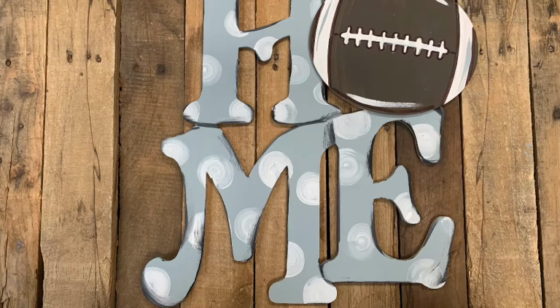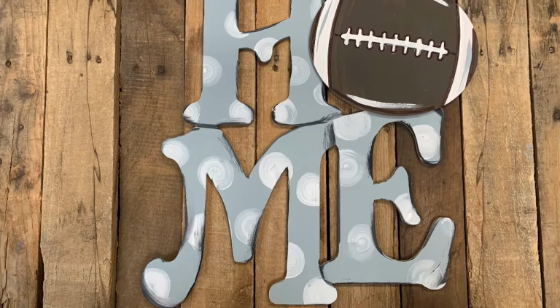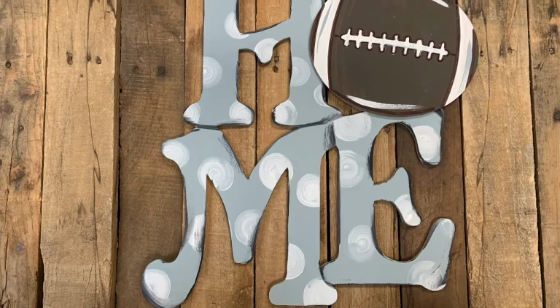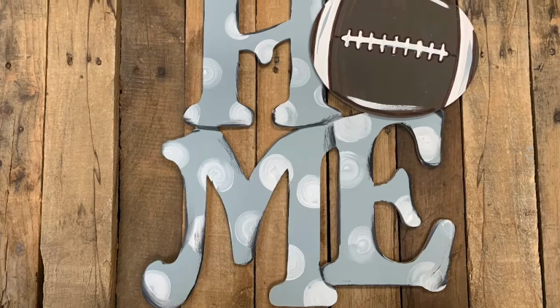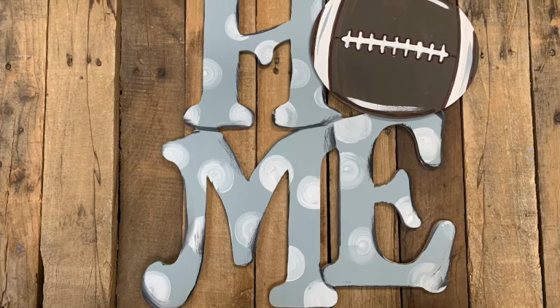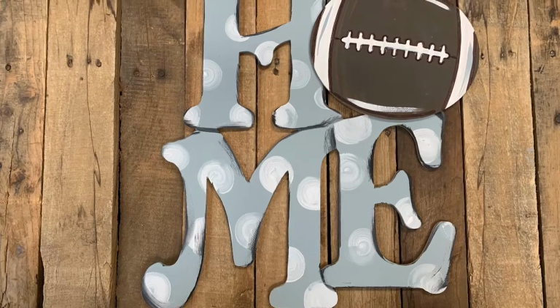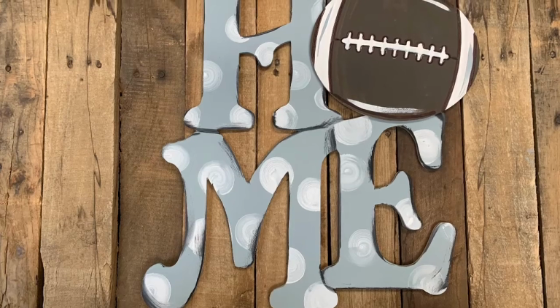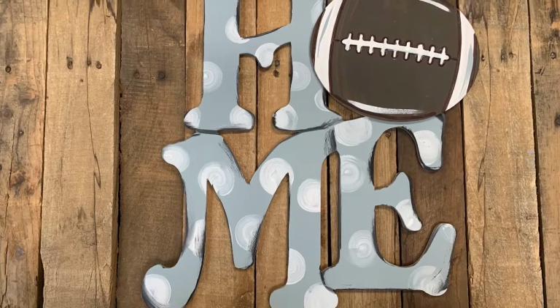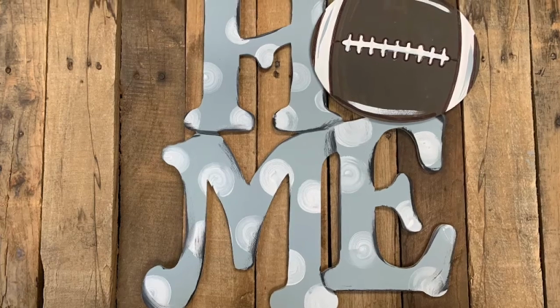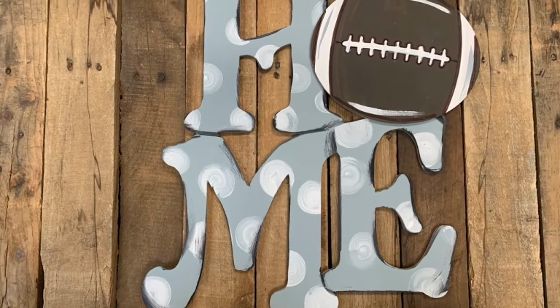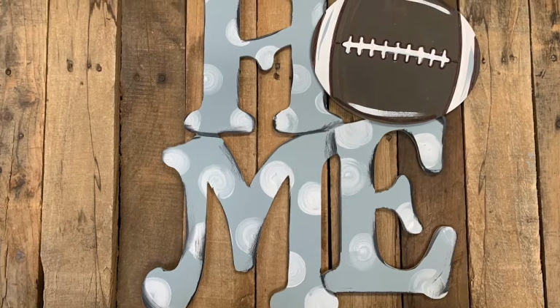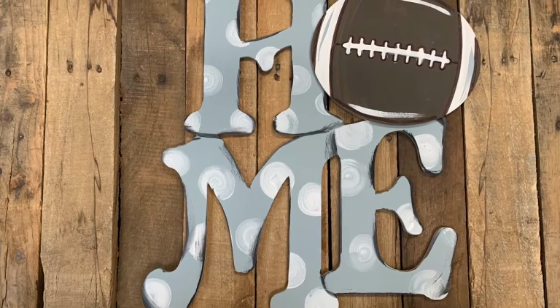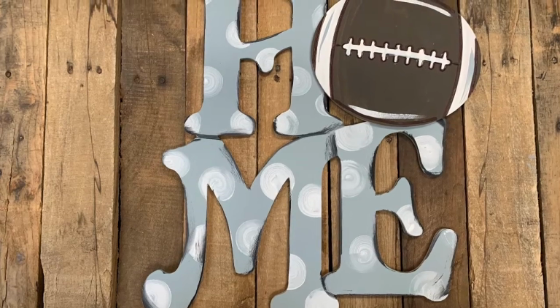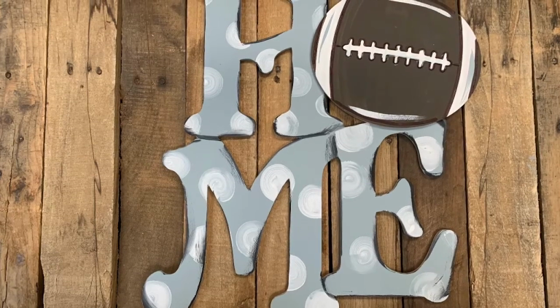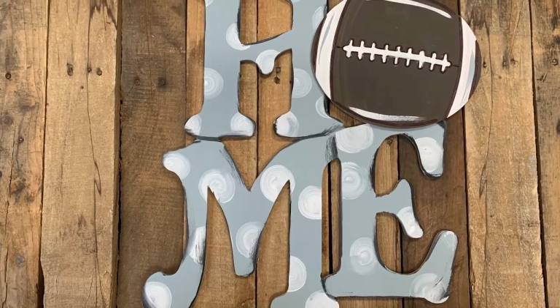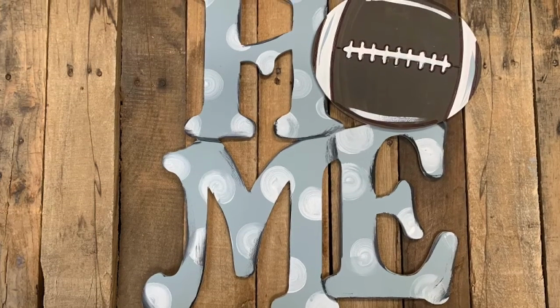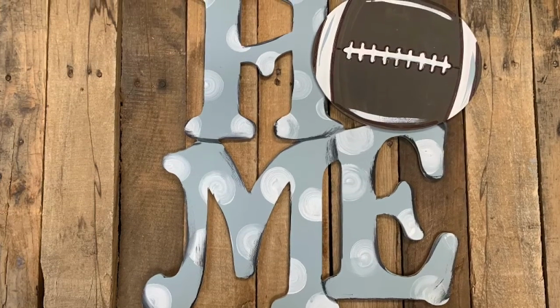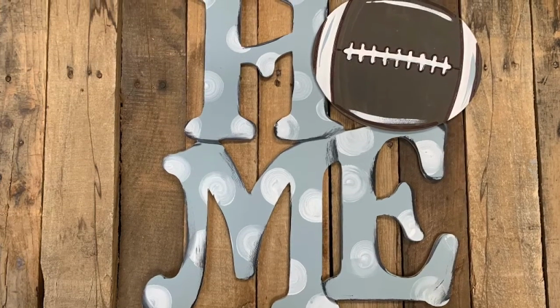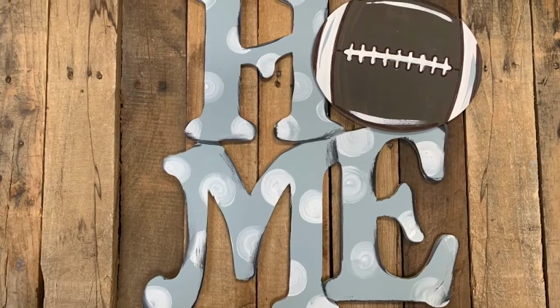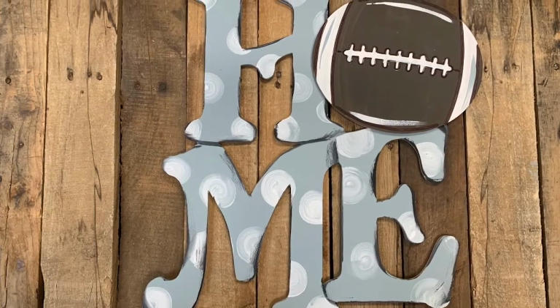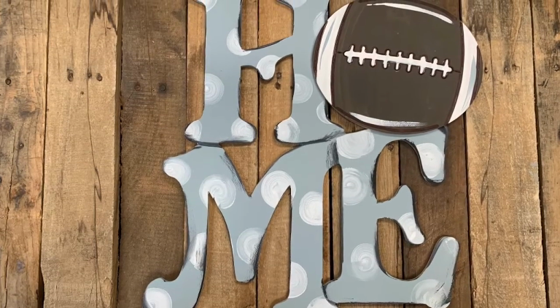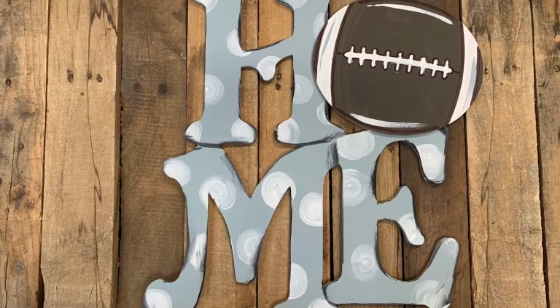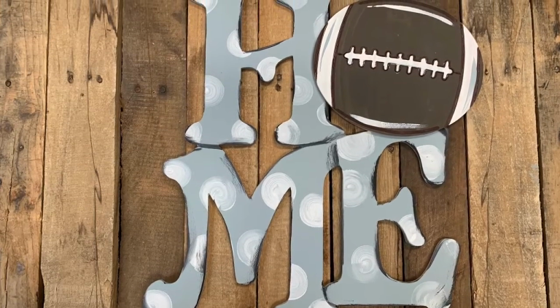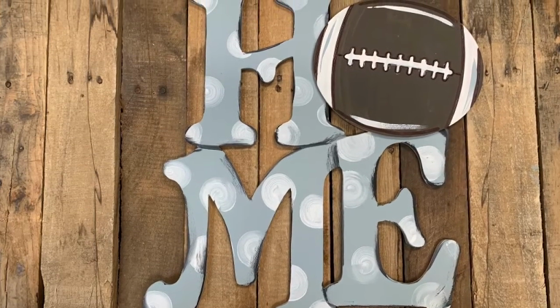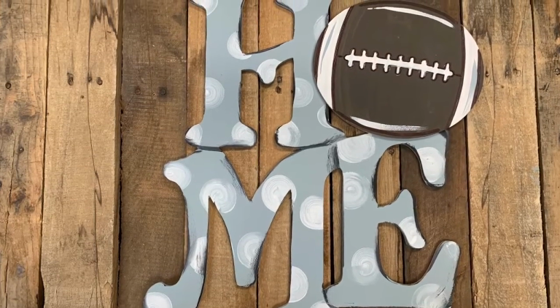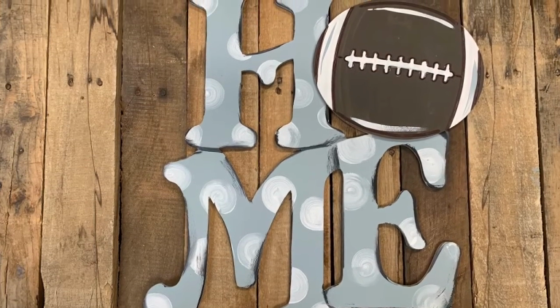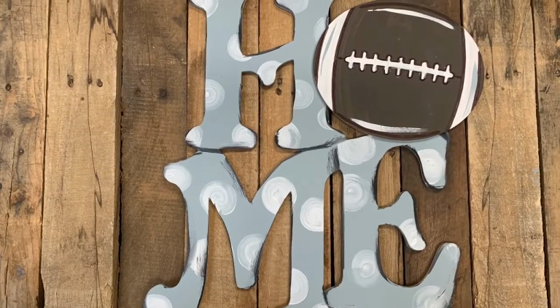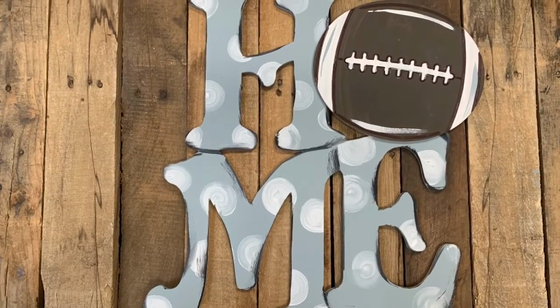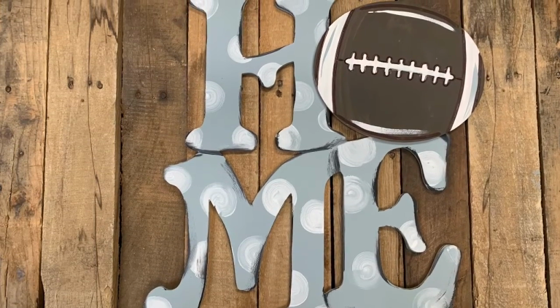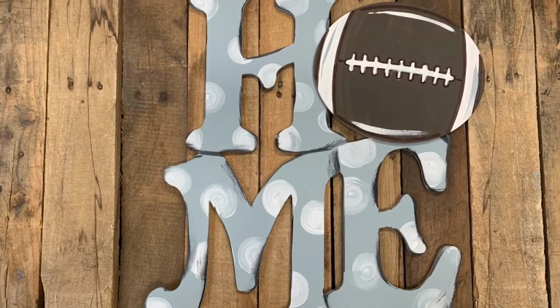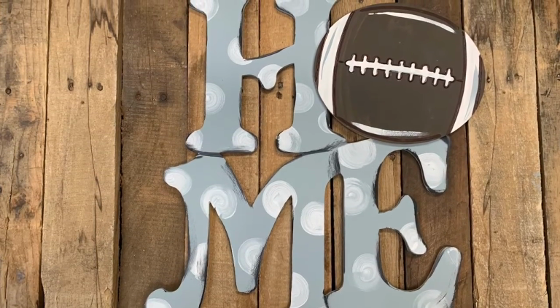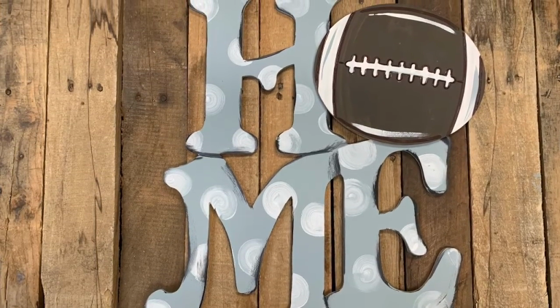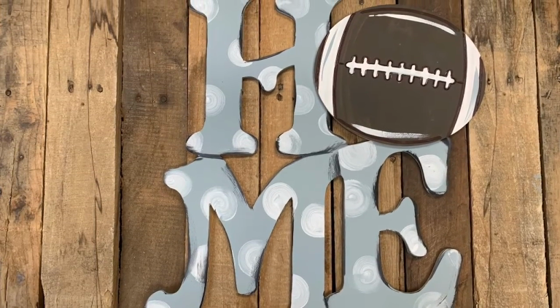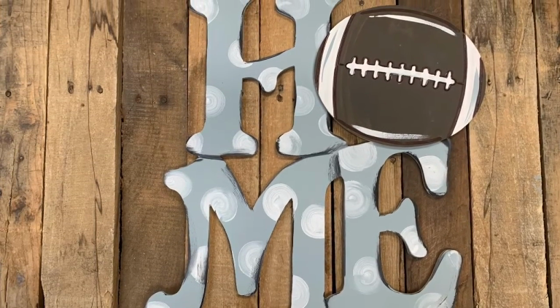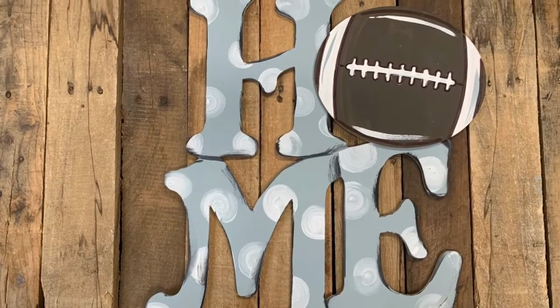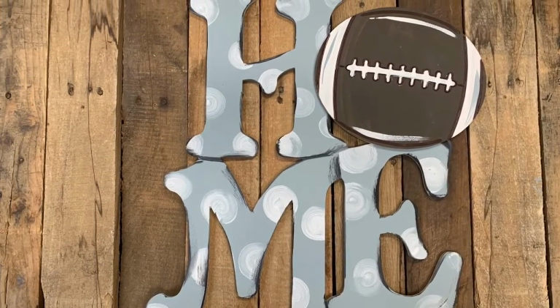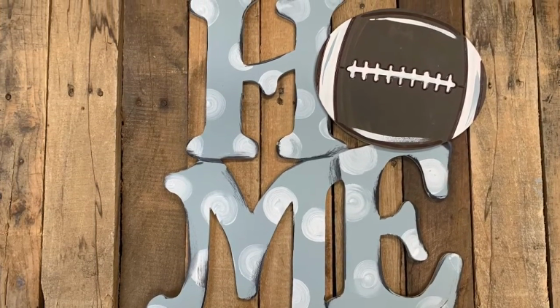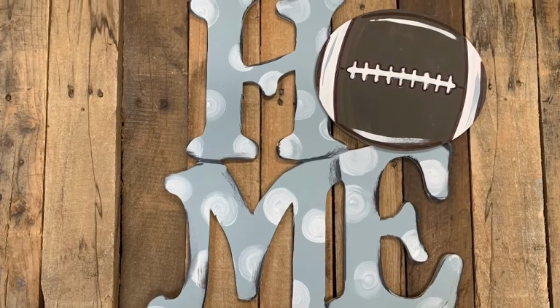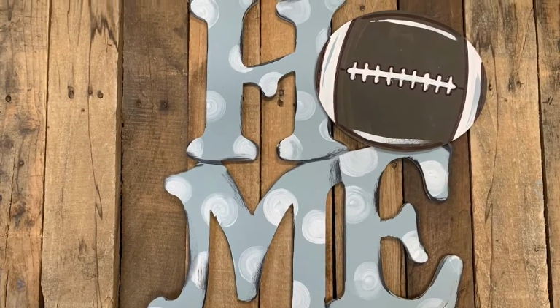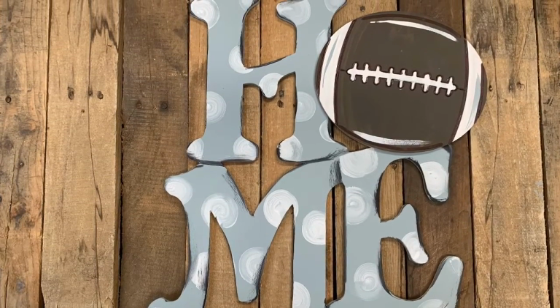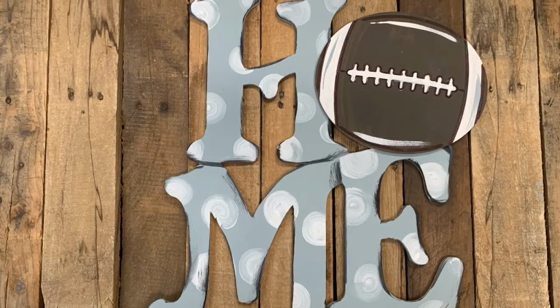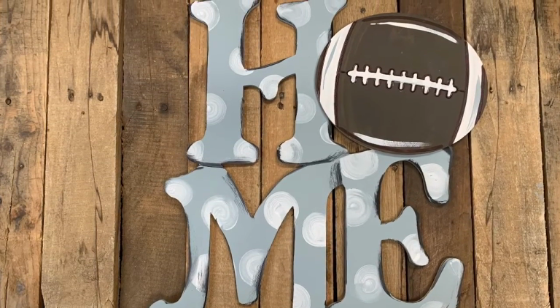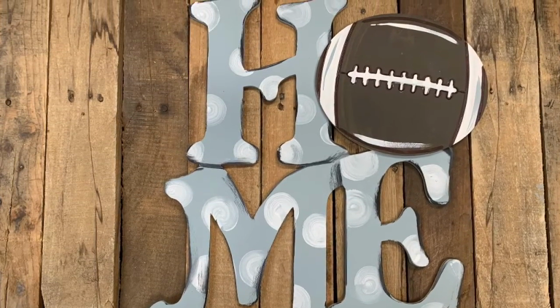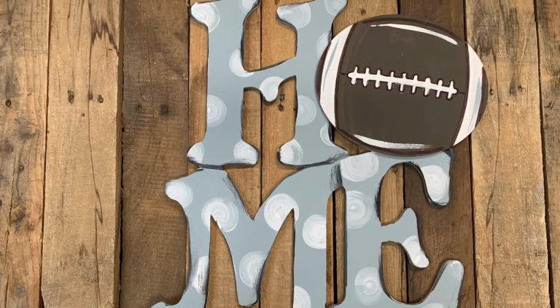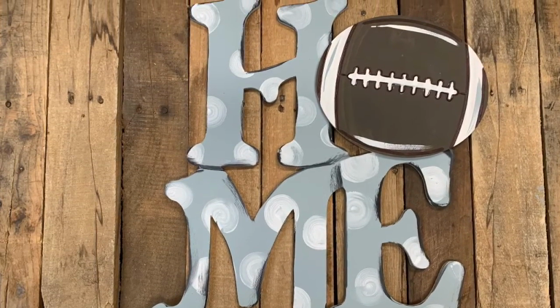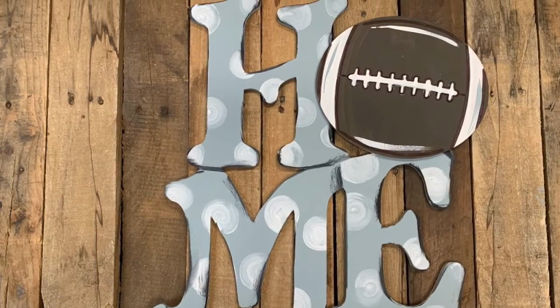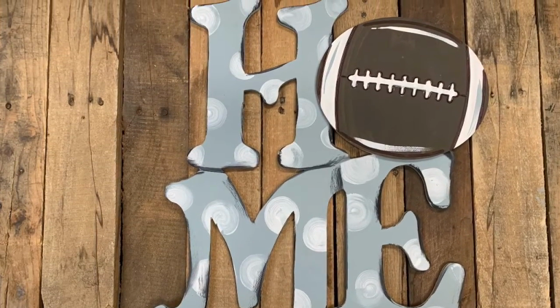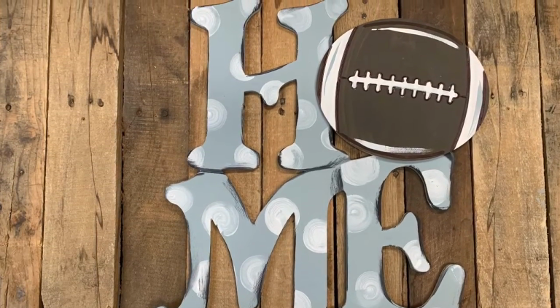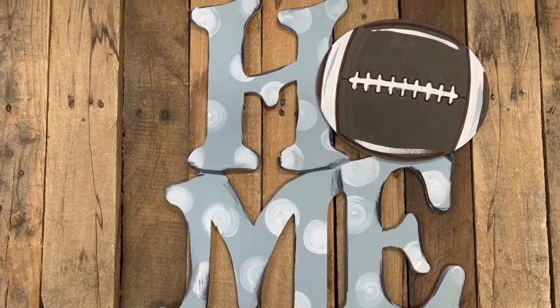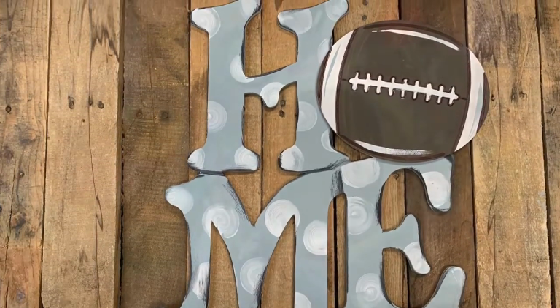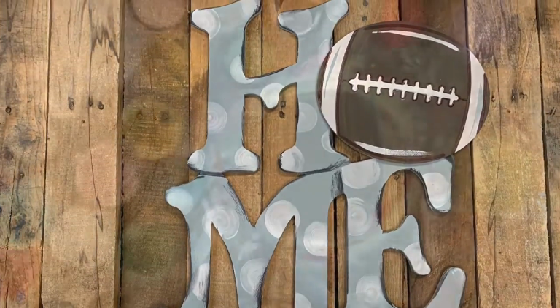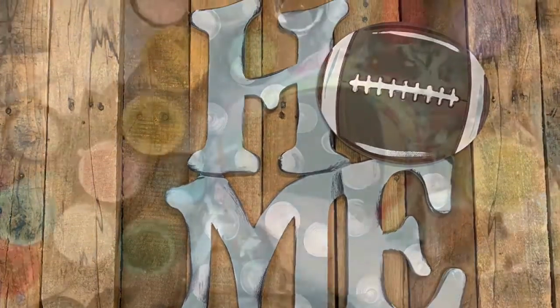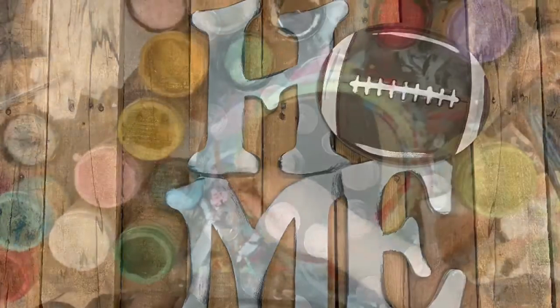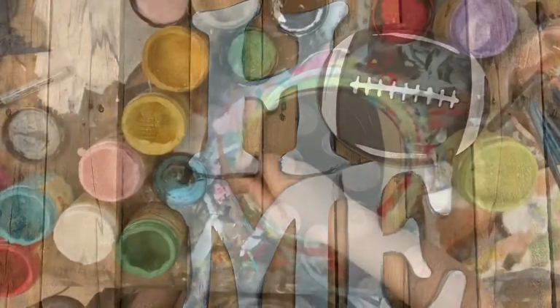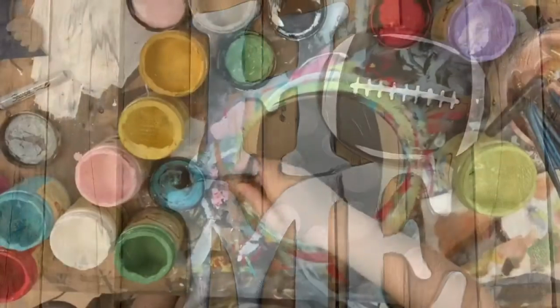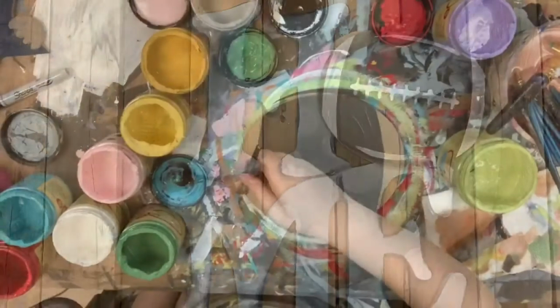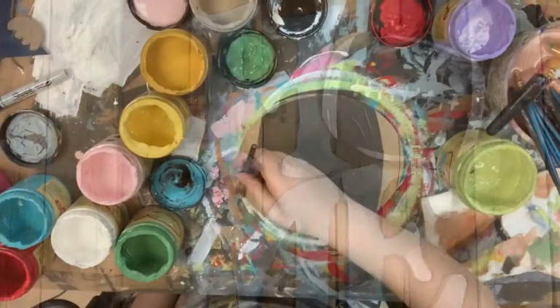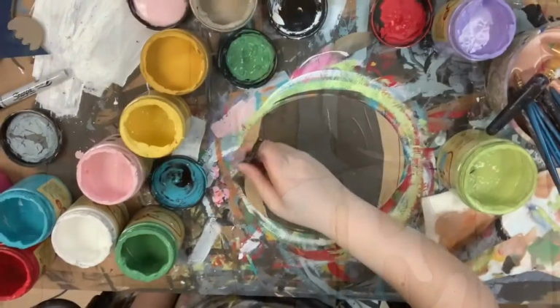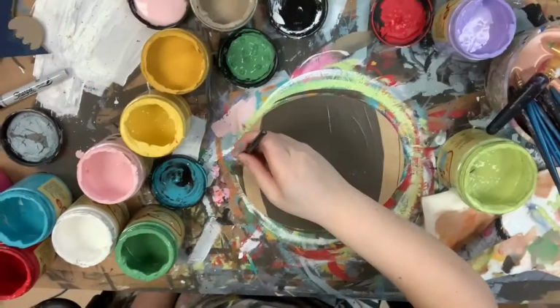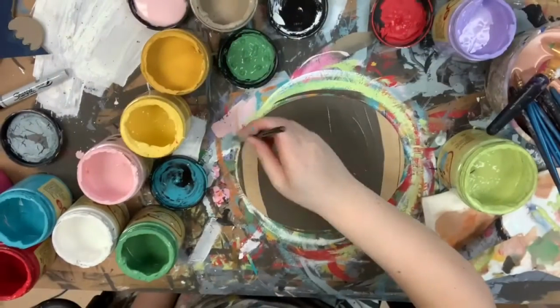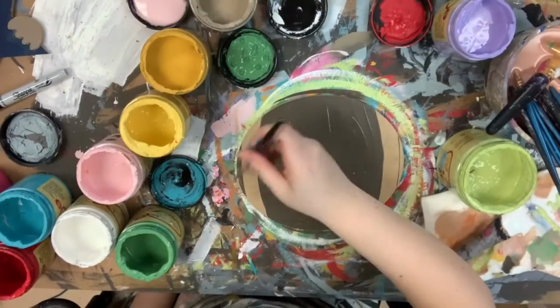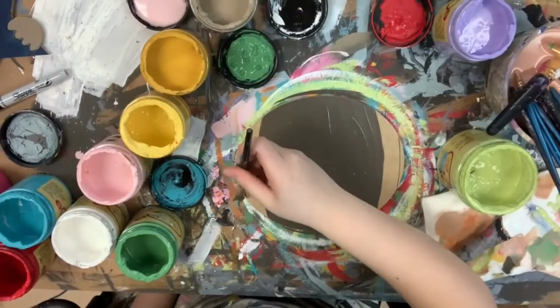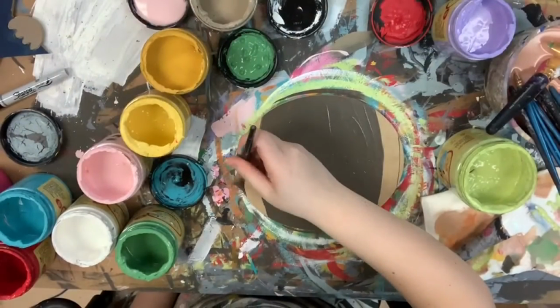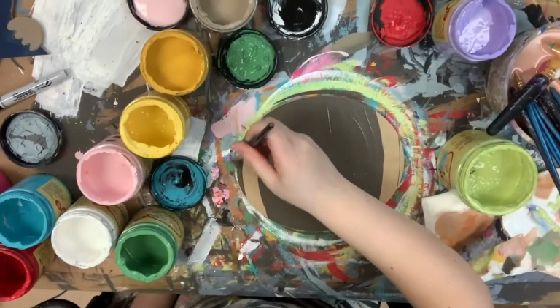Hey guys, it's Scarlet at Buildacross, and today I'm going to show you how I paint the football attachment on my home attachment door hanger.